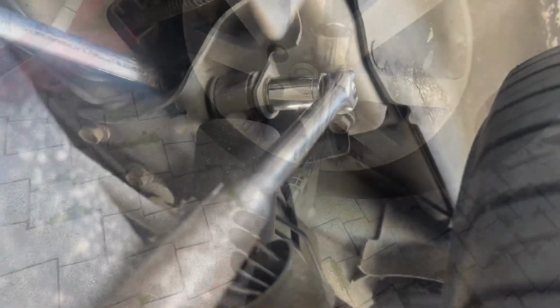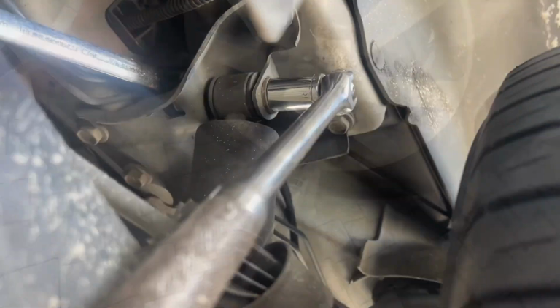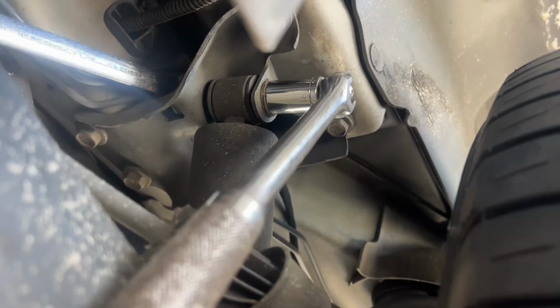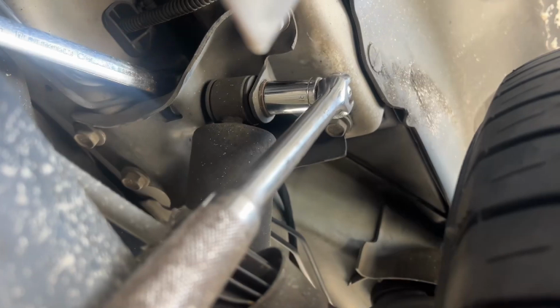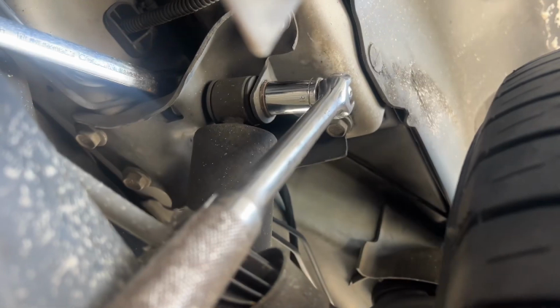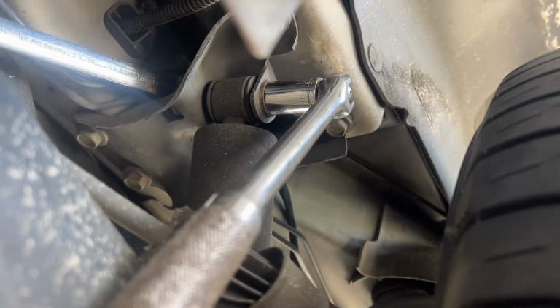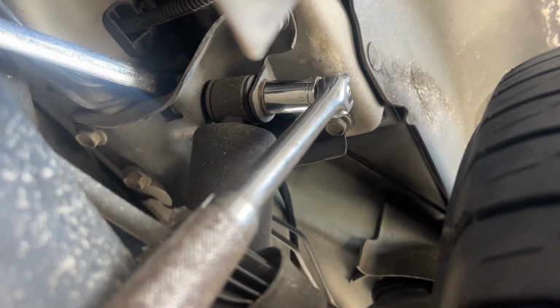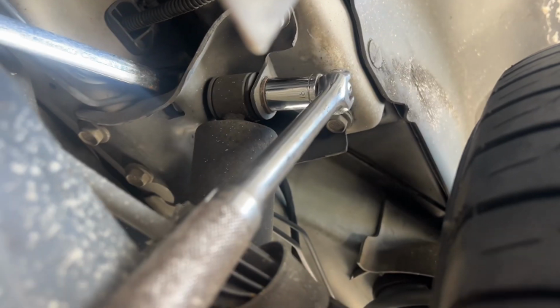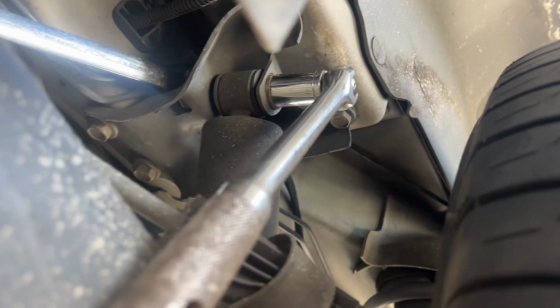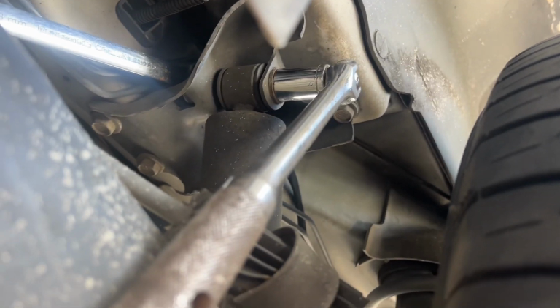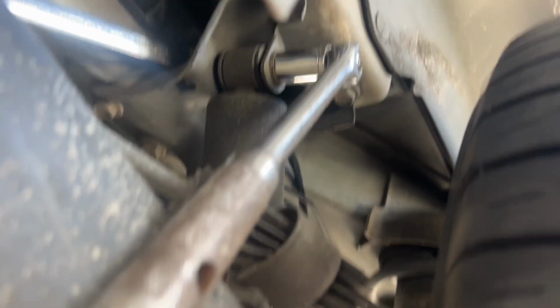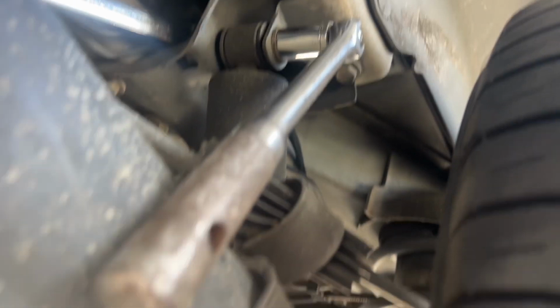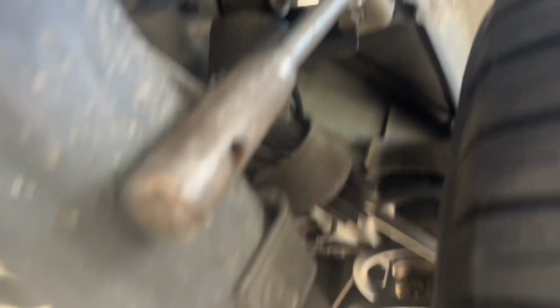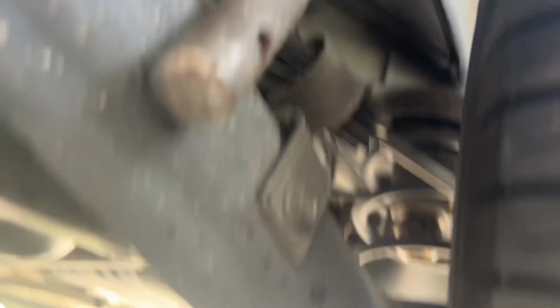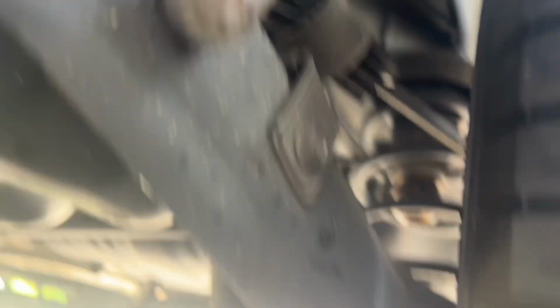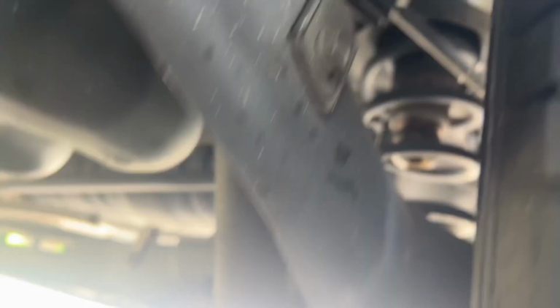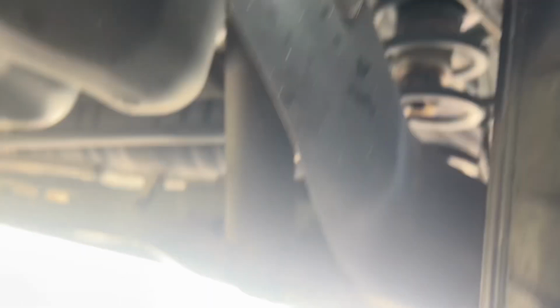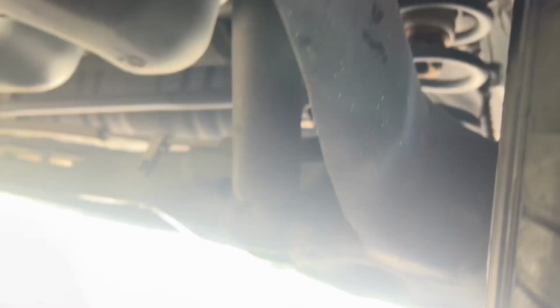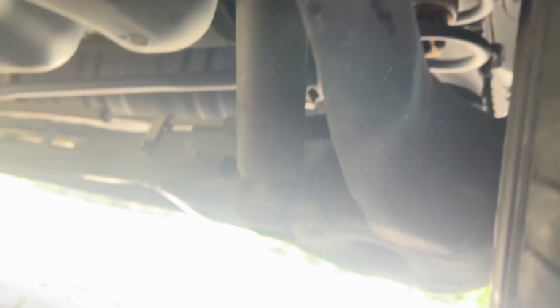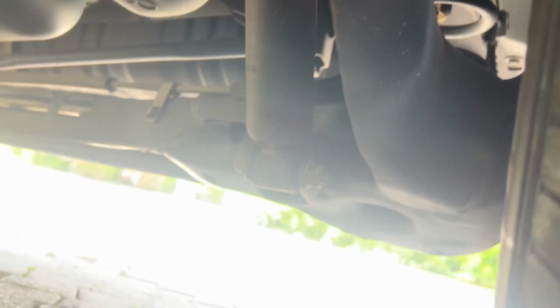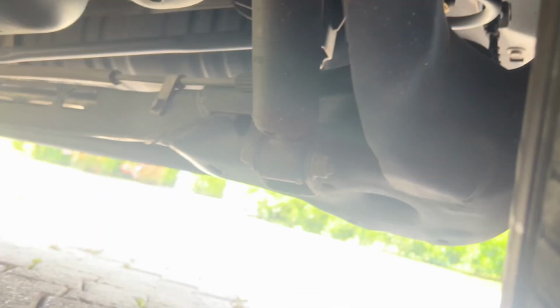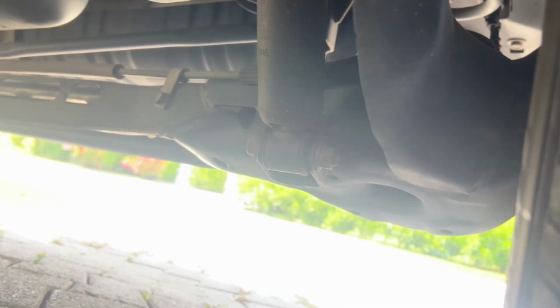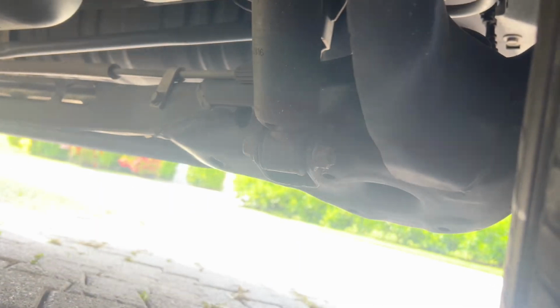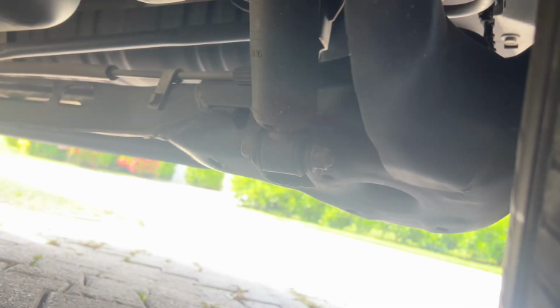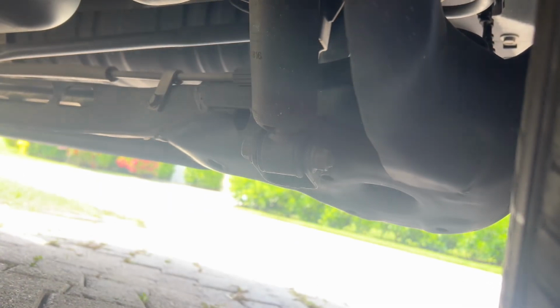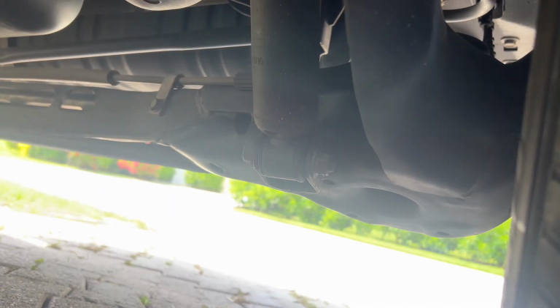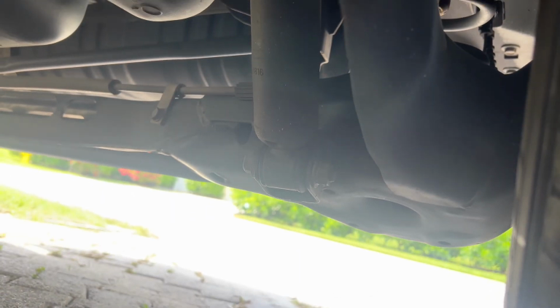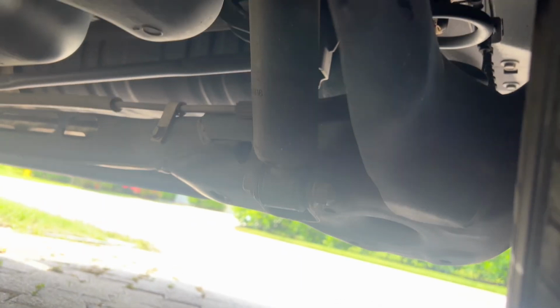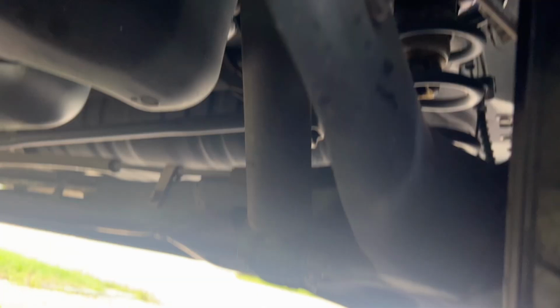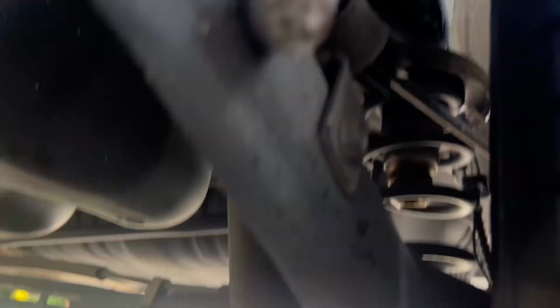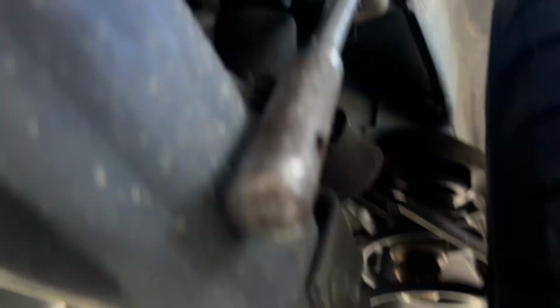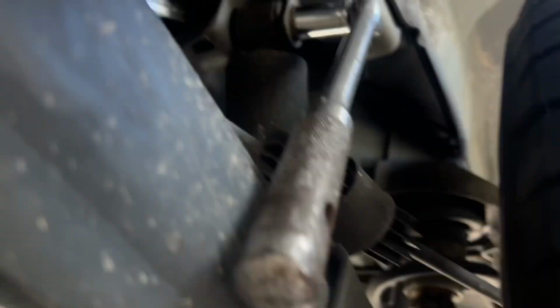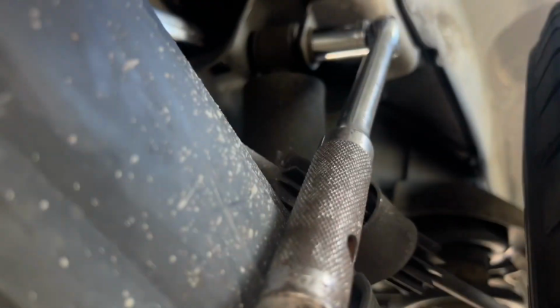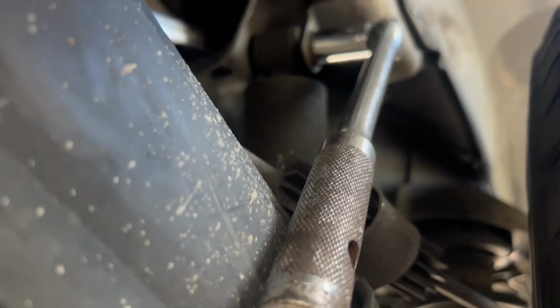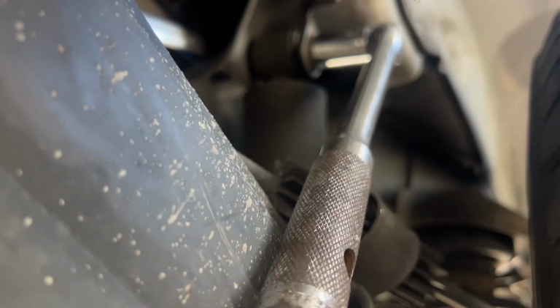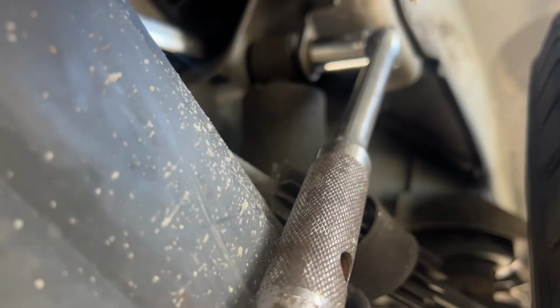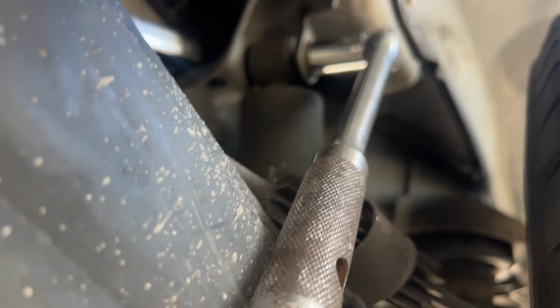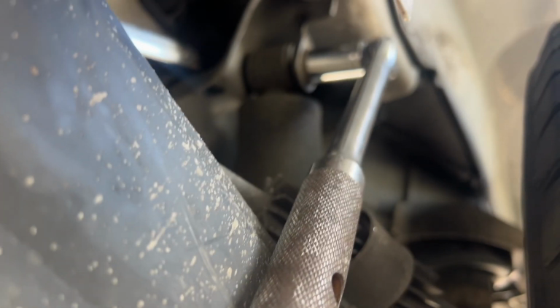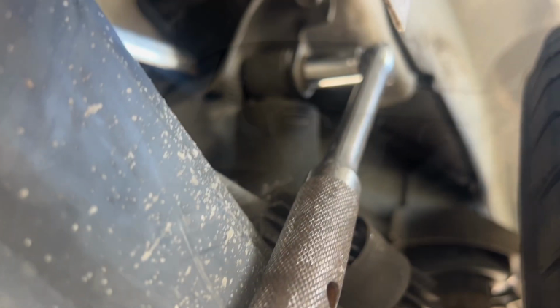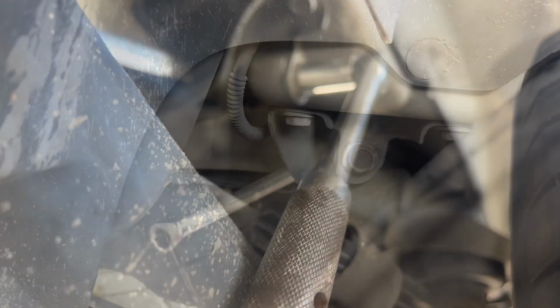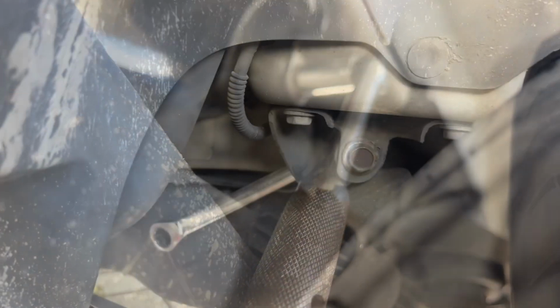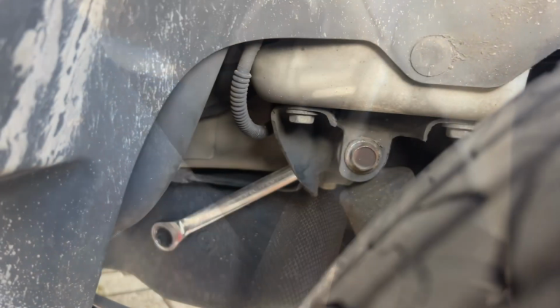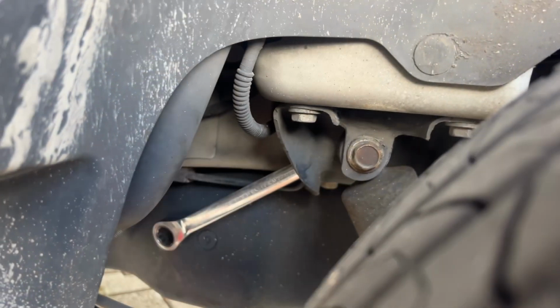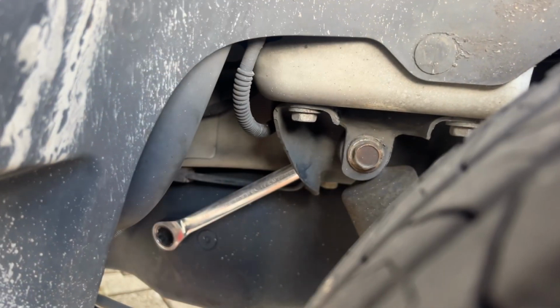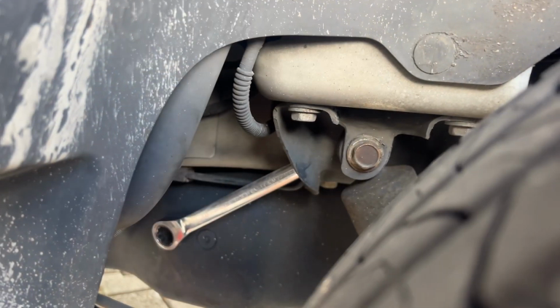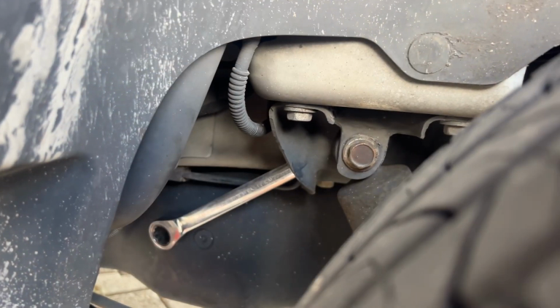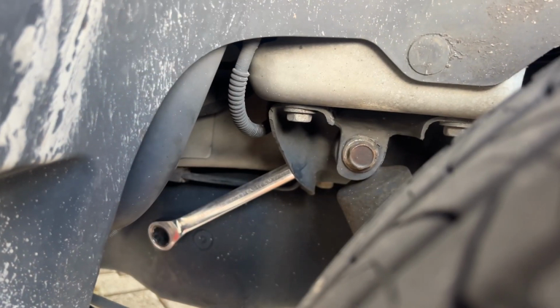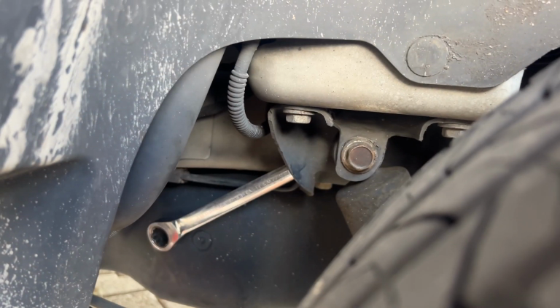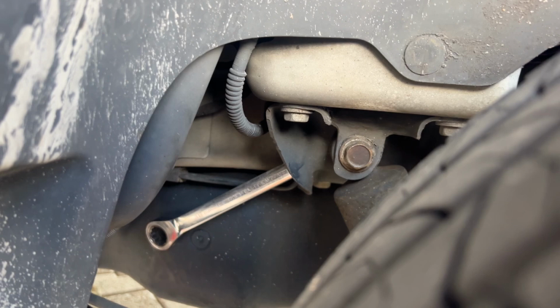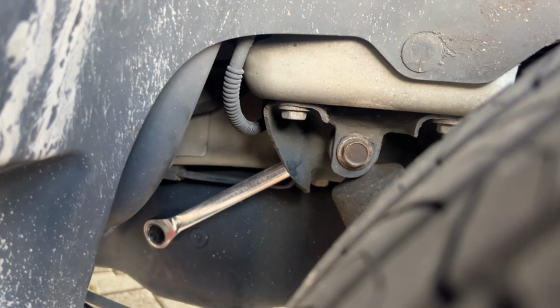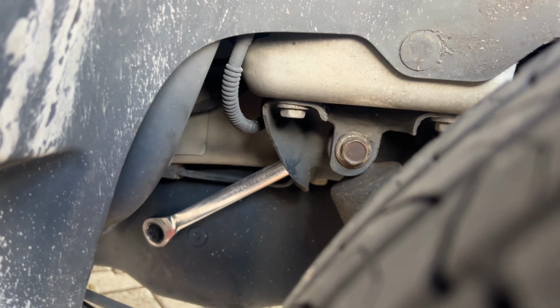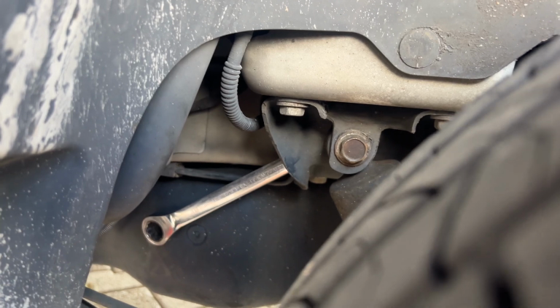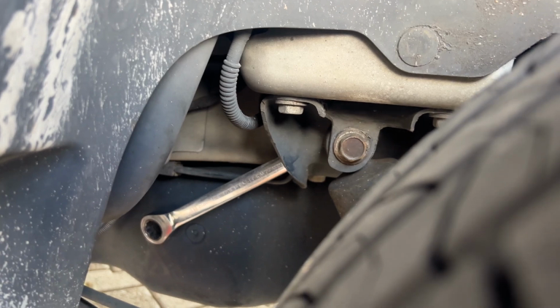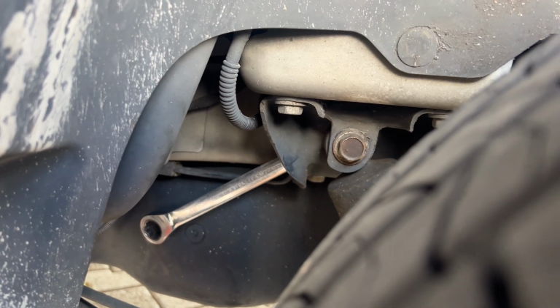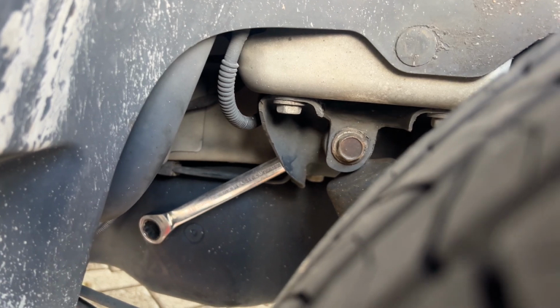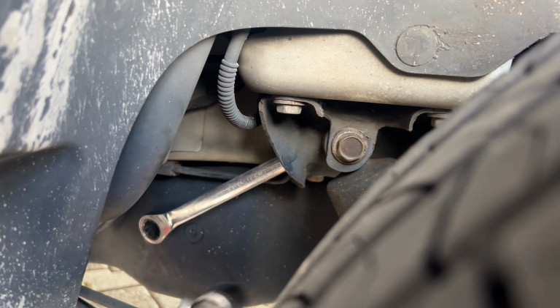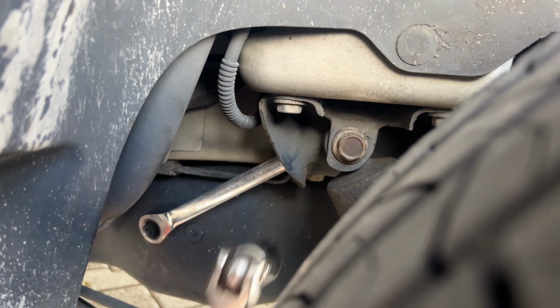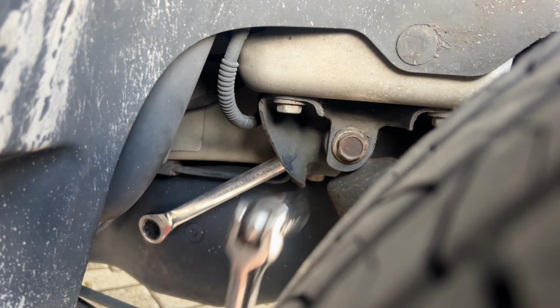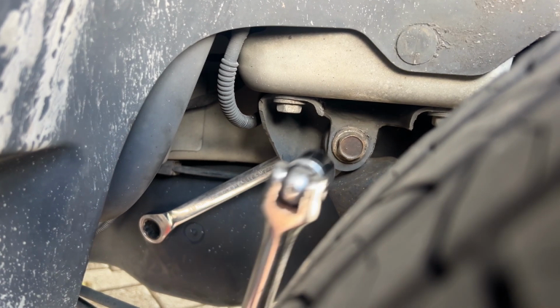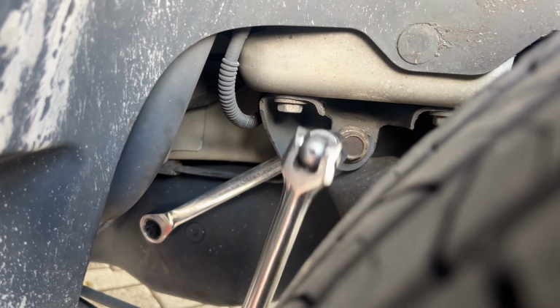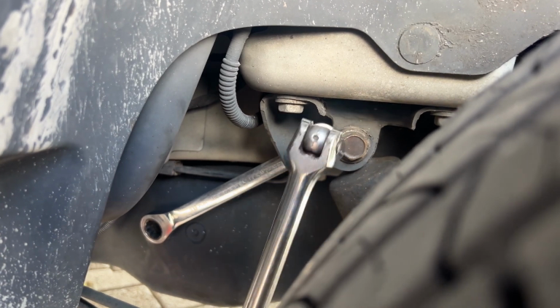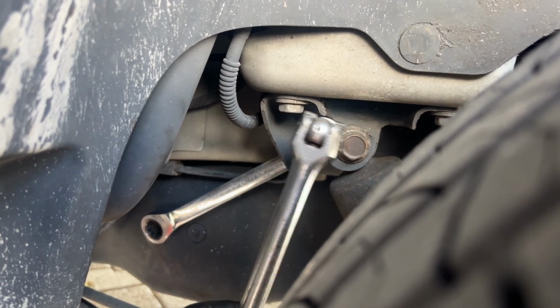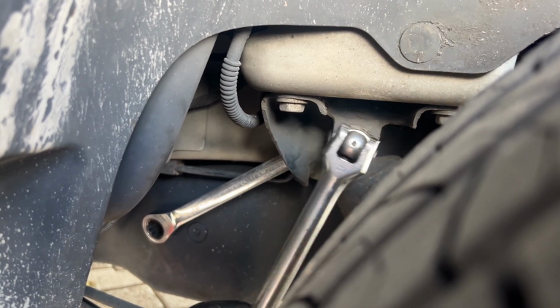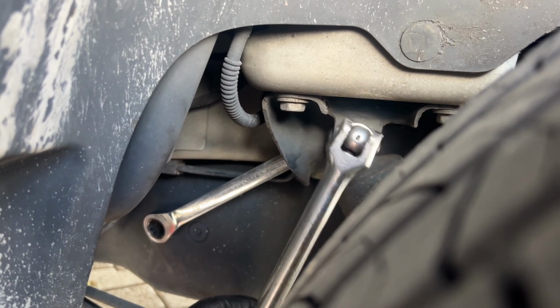I decided to see if I could do it without taking the wheel off. If you look at it from here, you can get right in there.